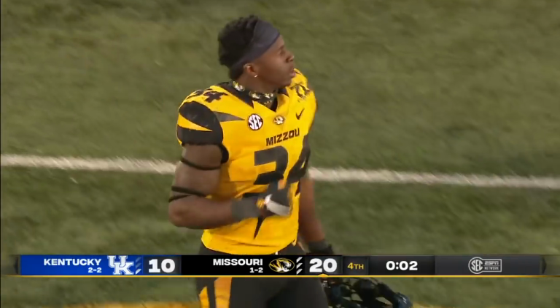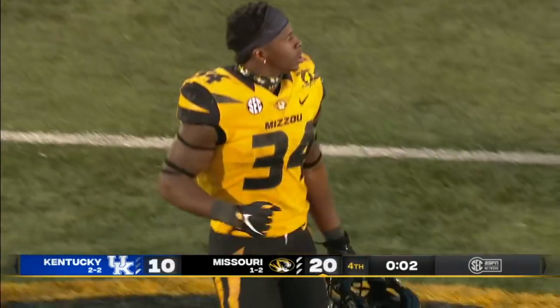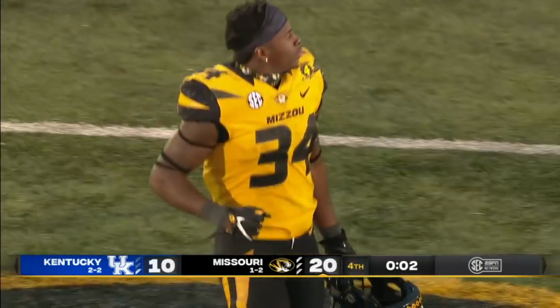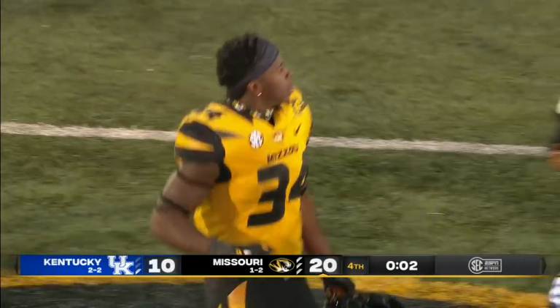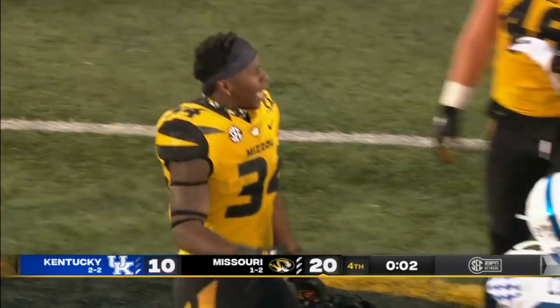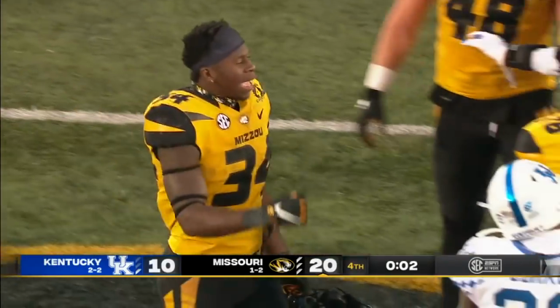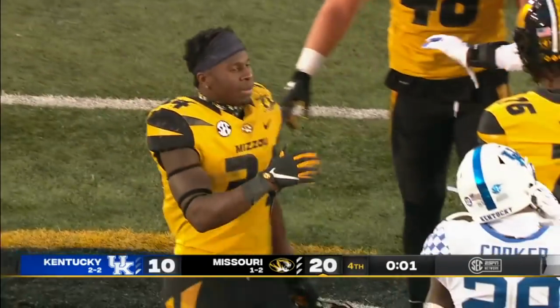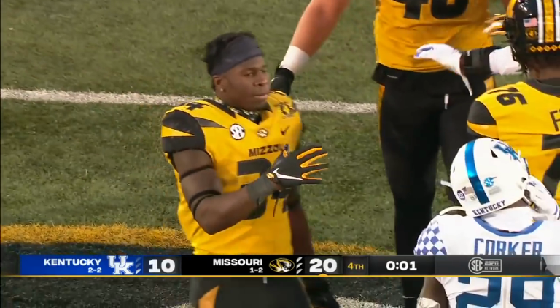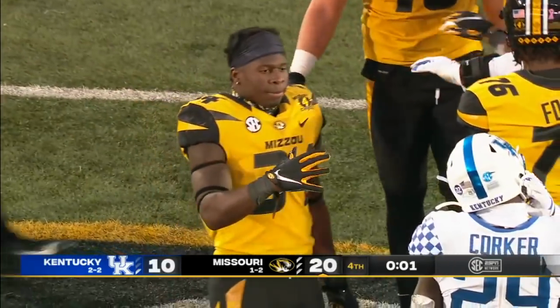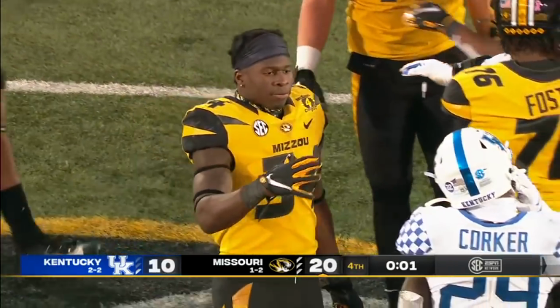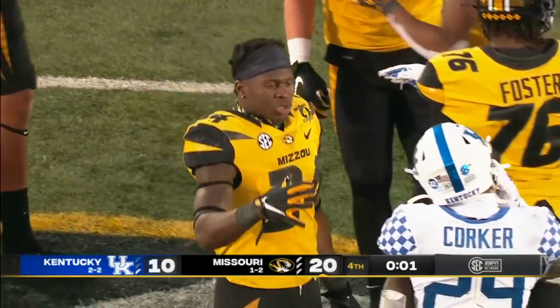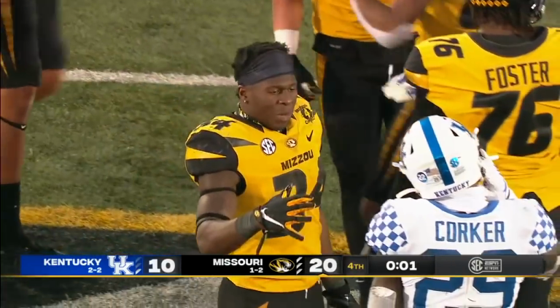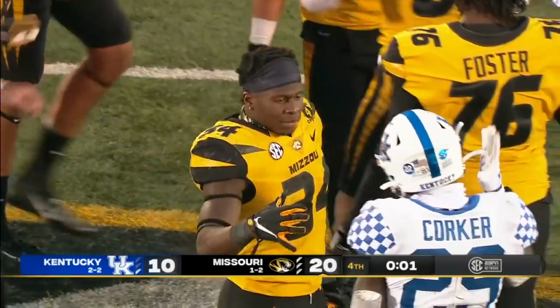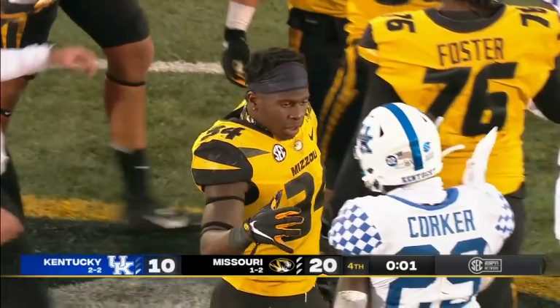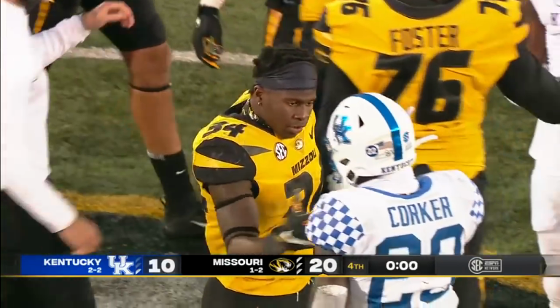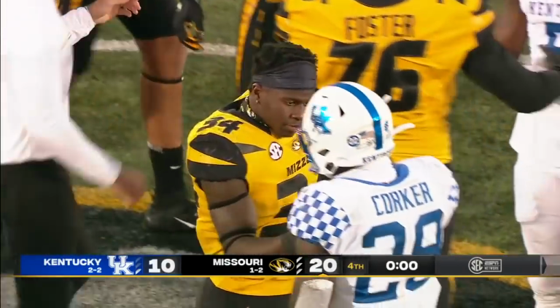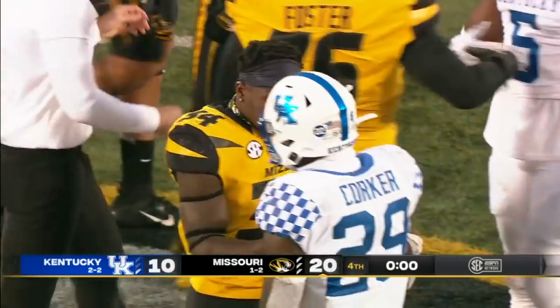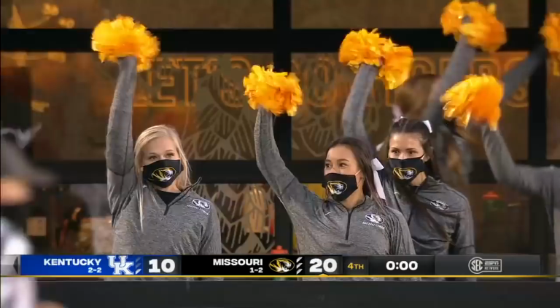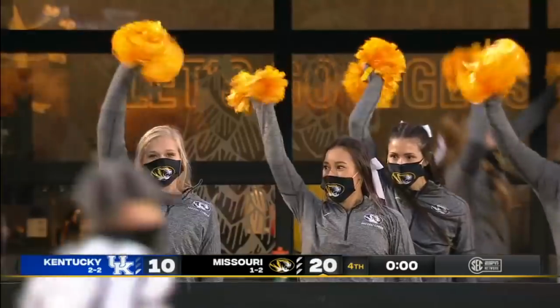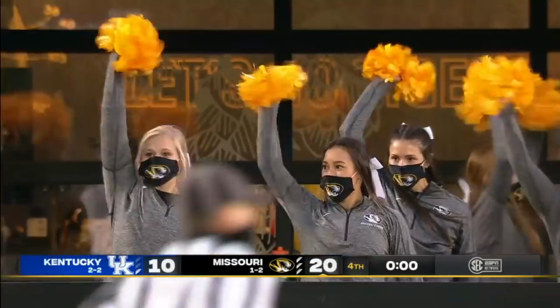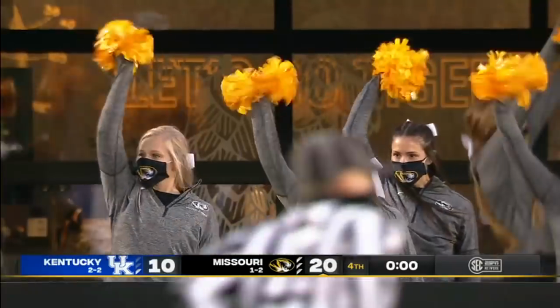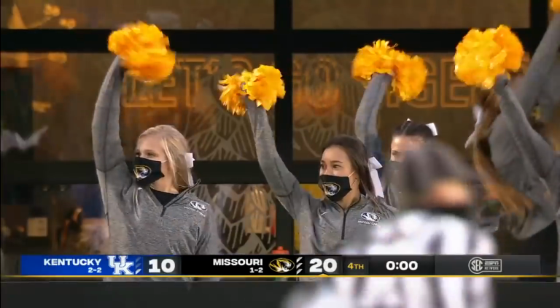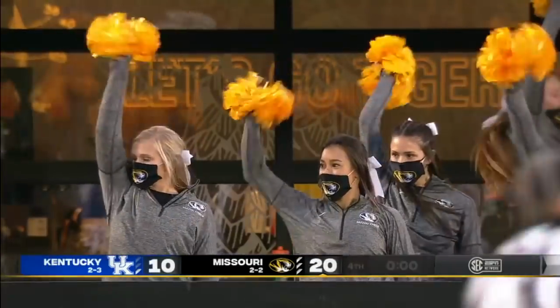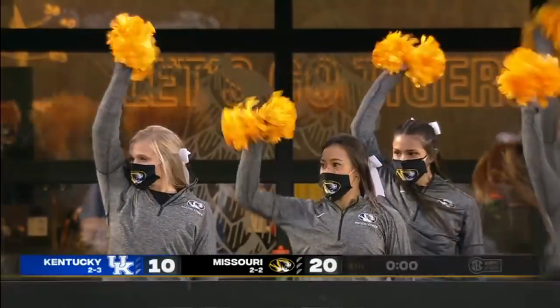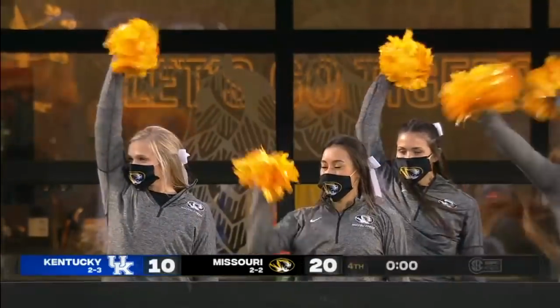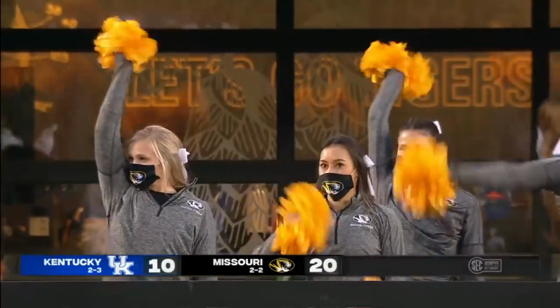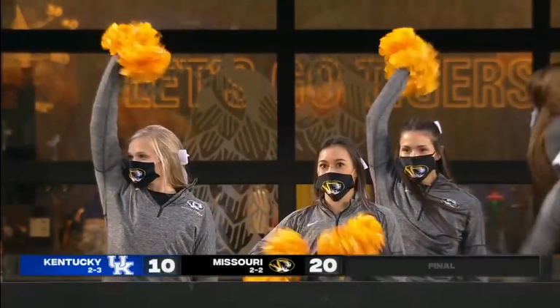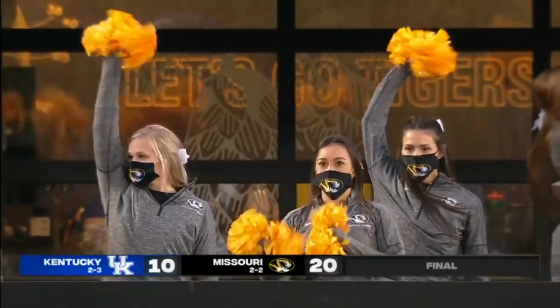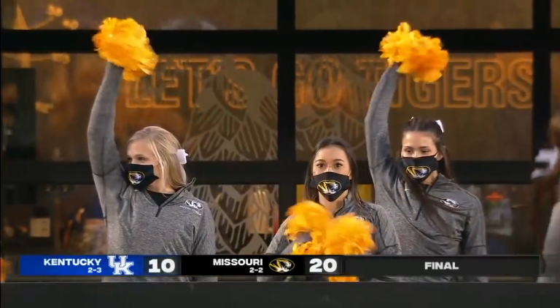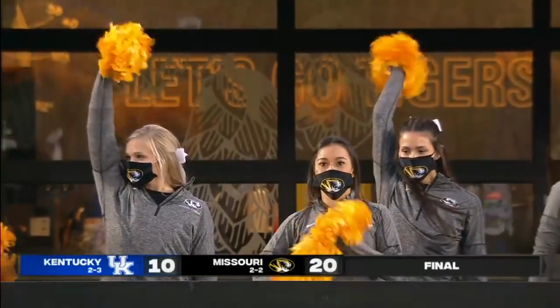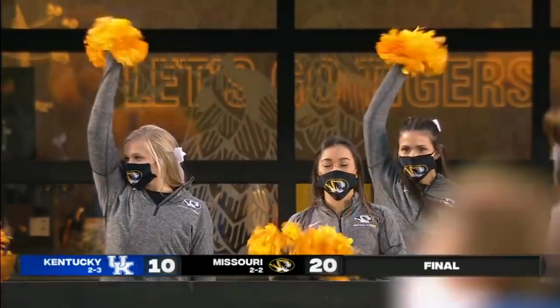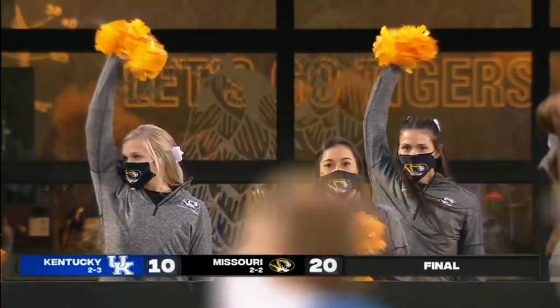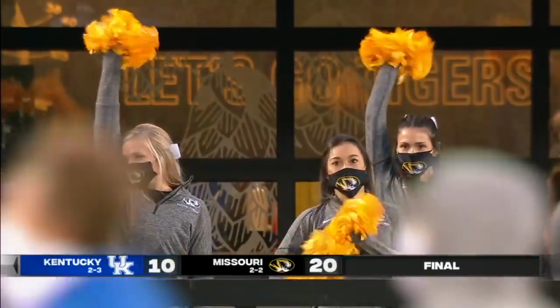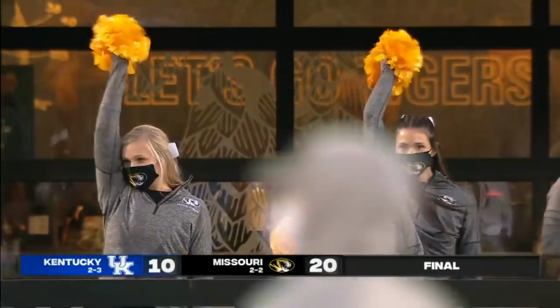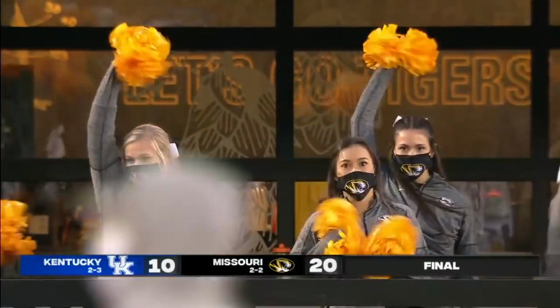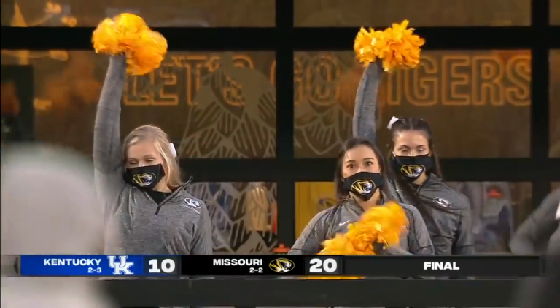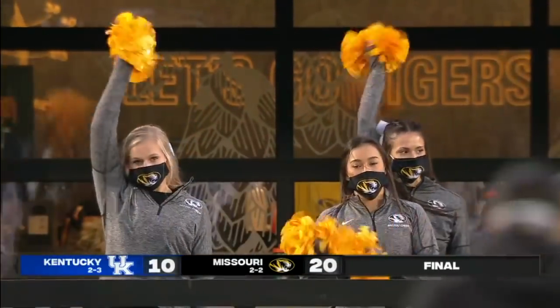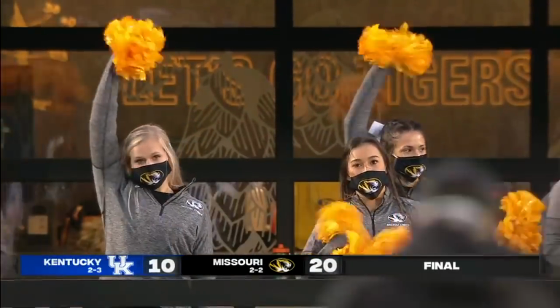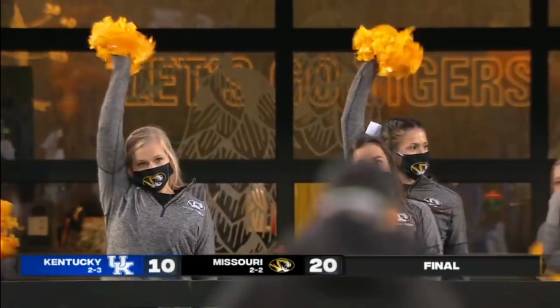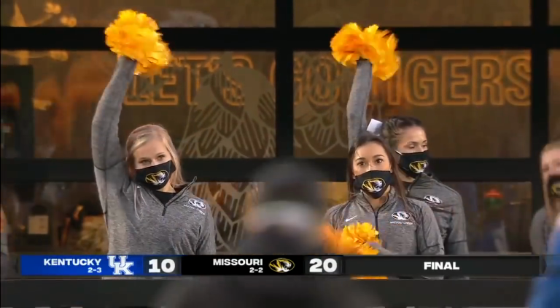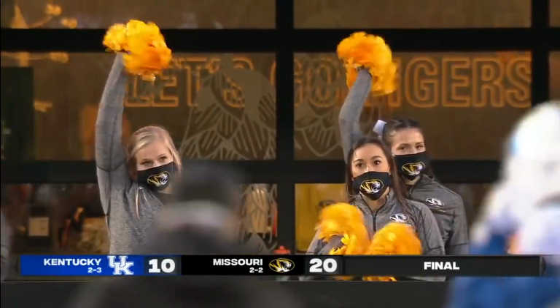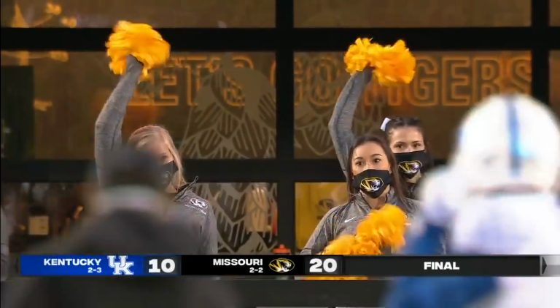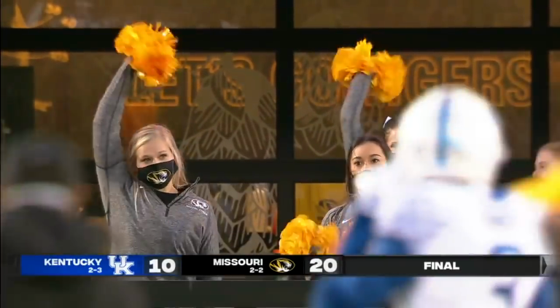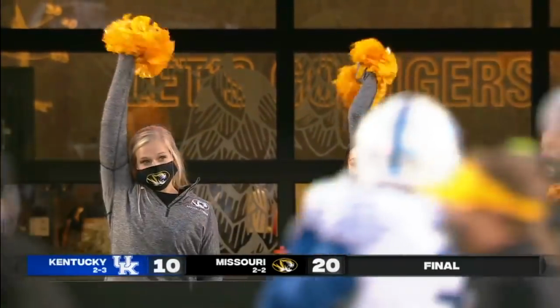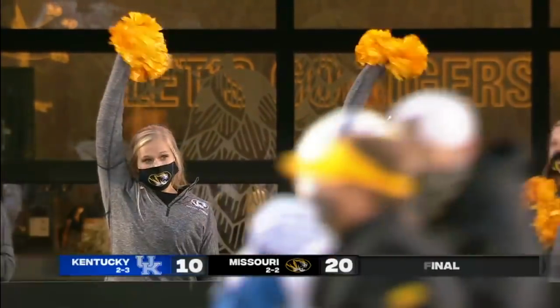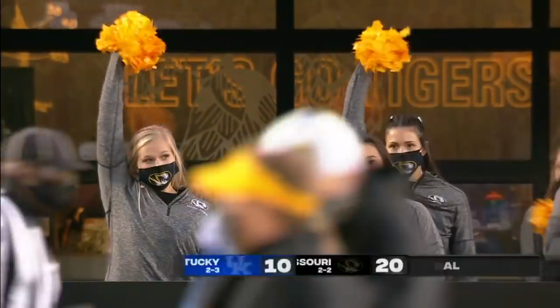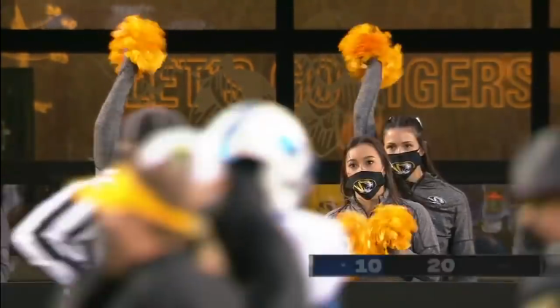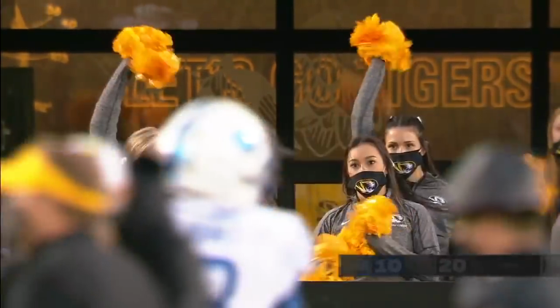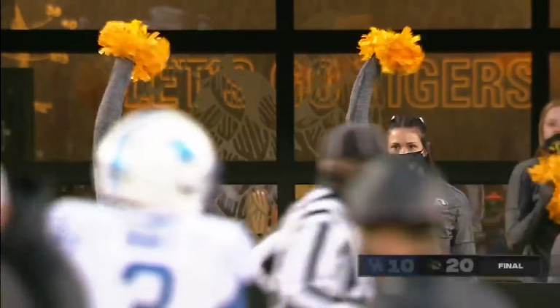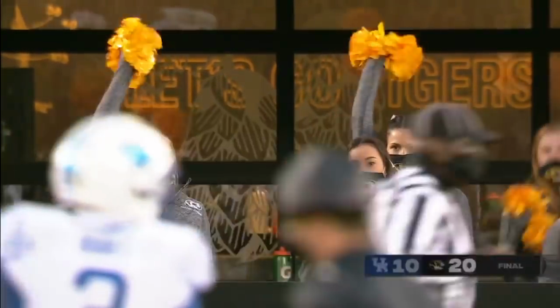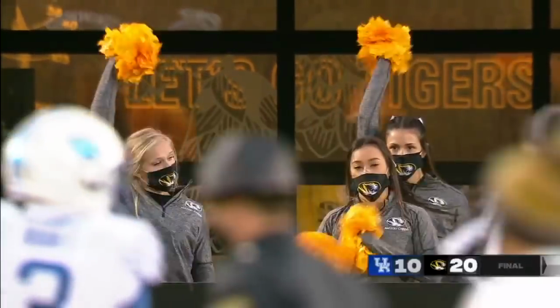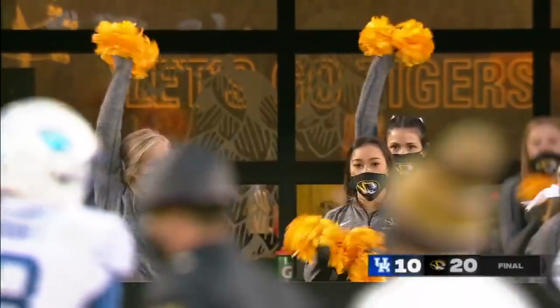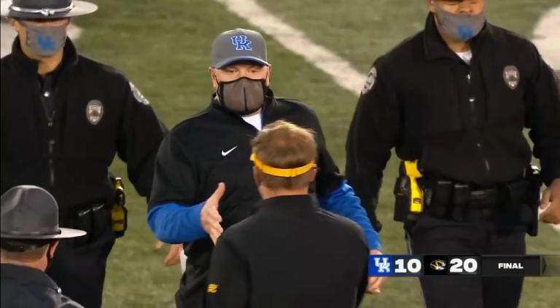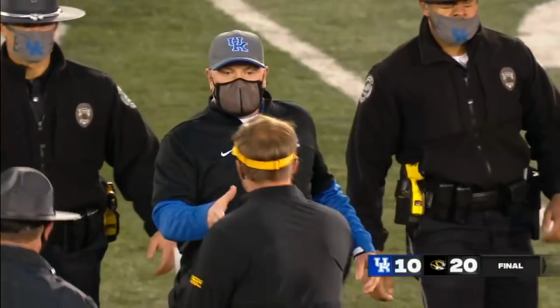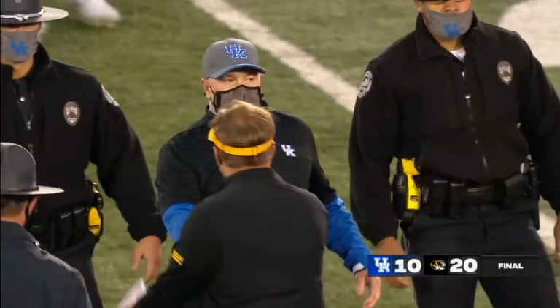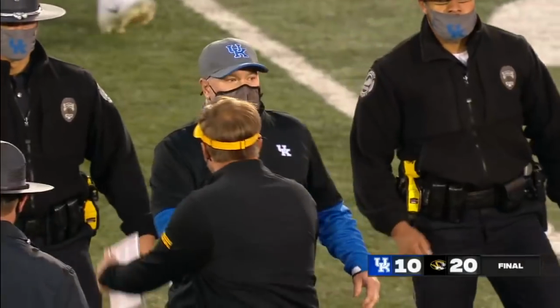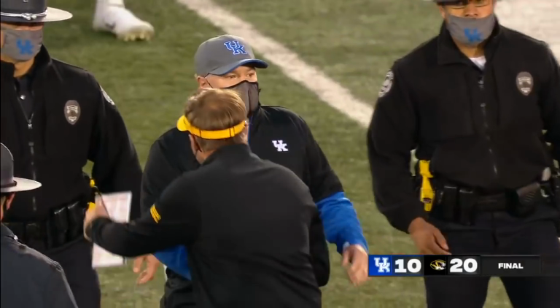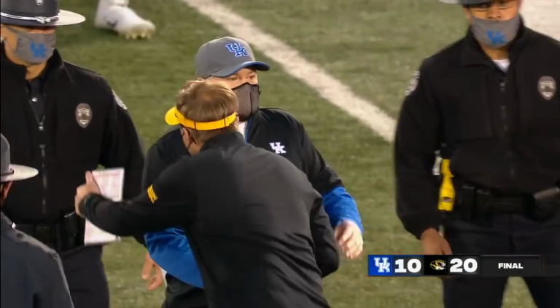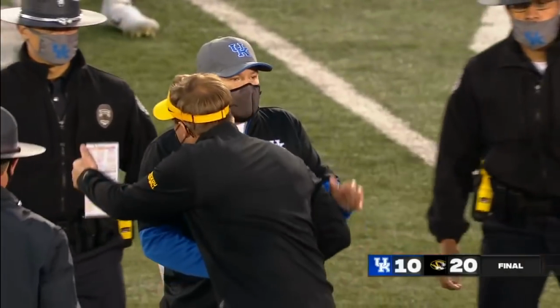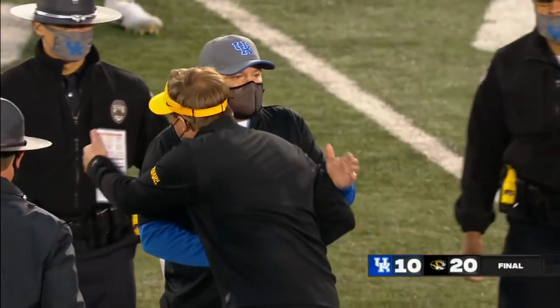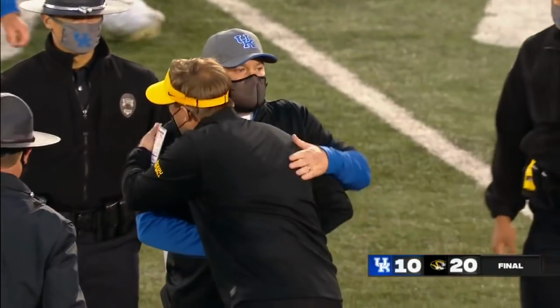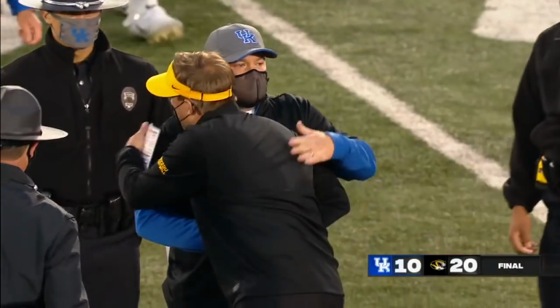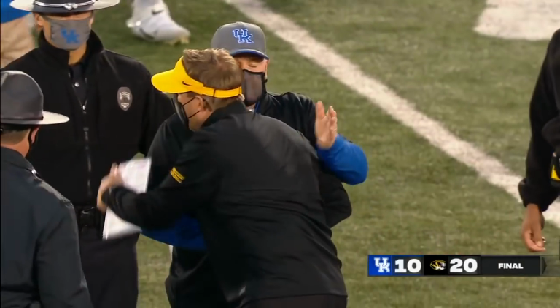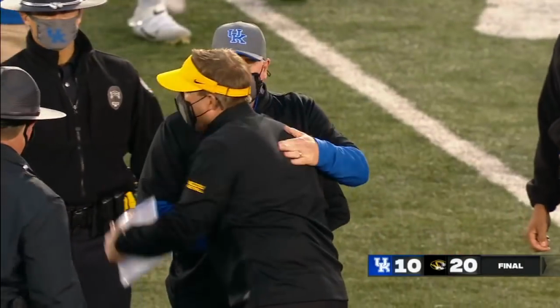The Tigers get it done today at home. 20-10 the final. They improve to 2-2 on the season.